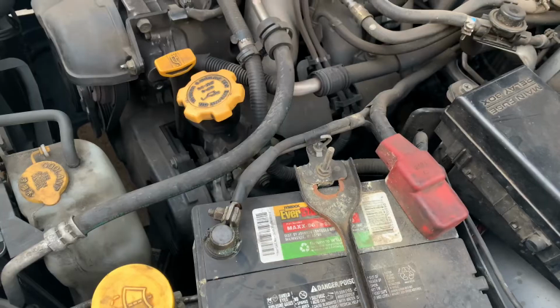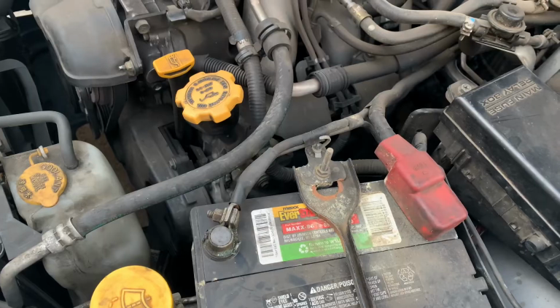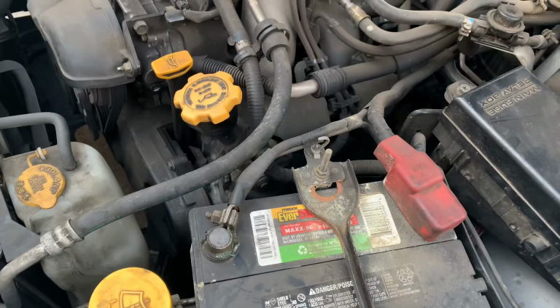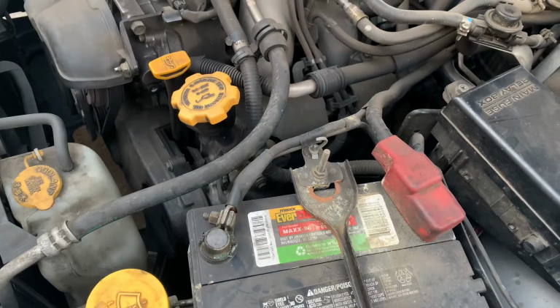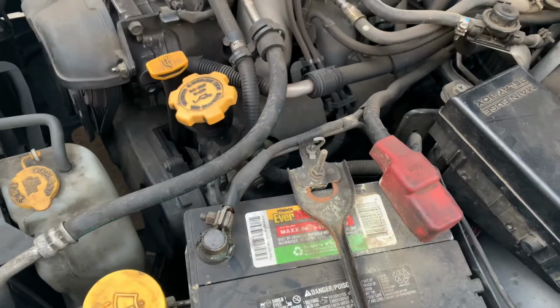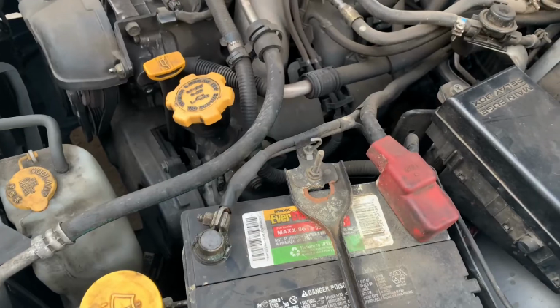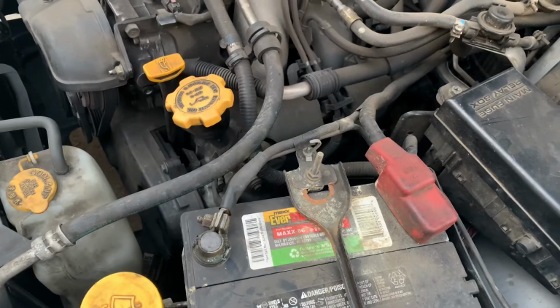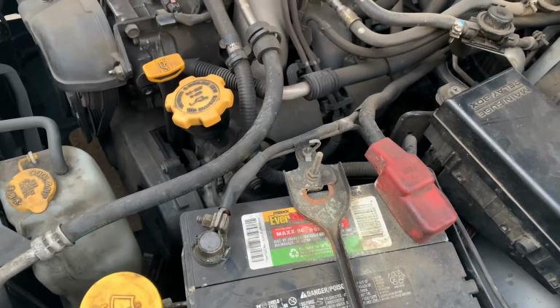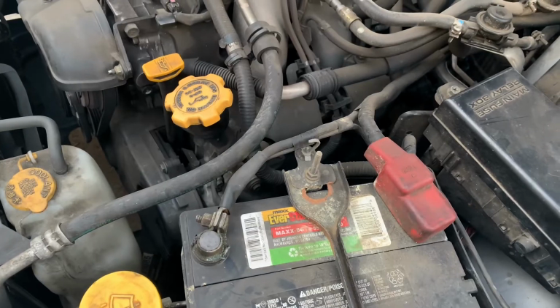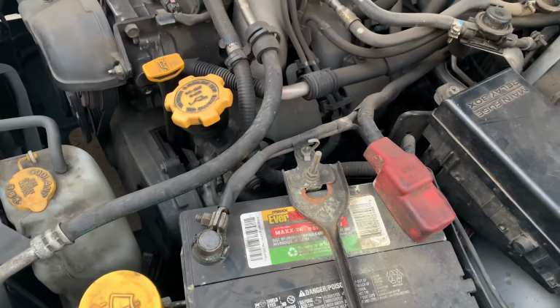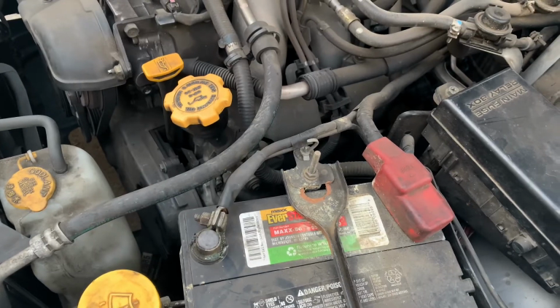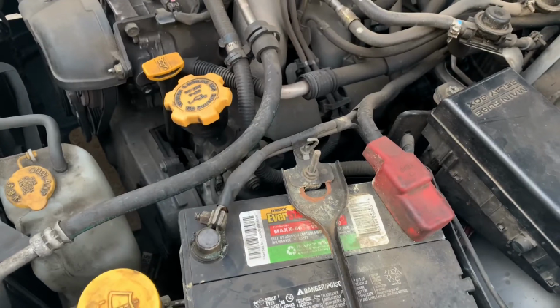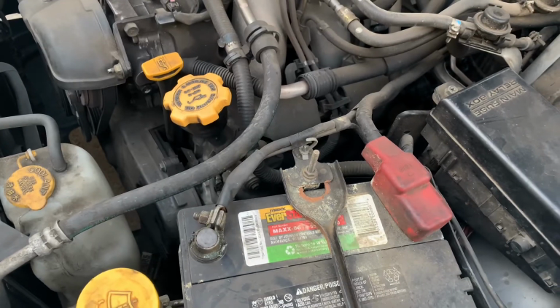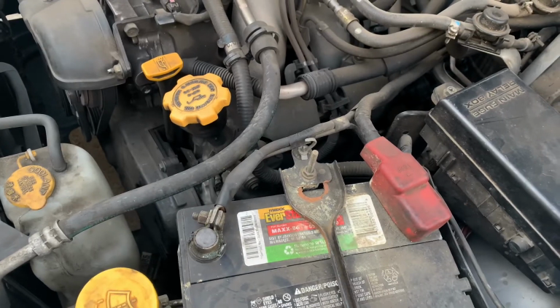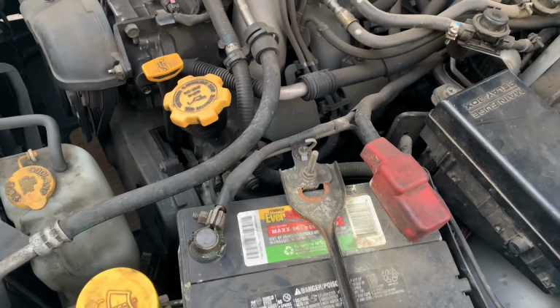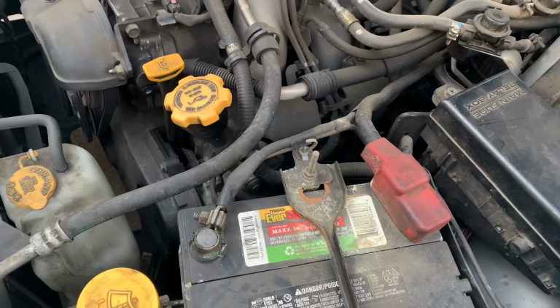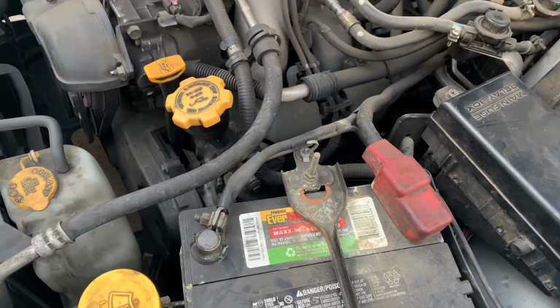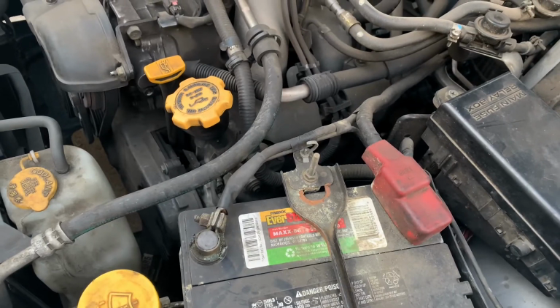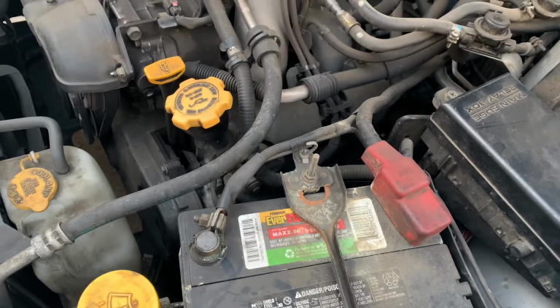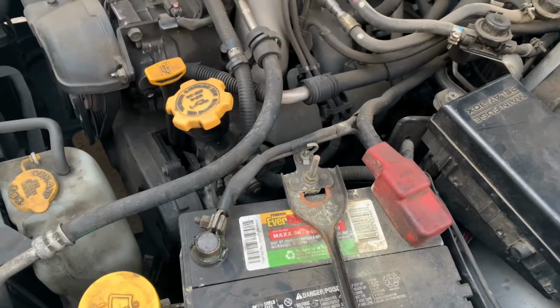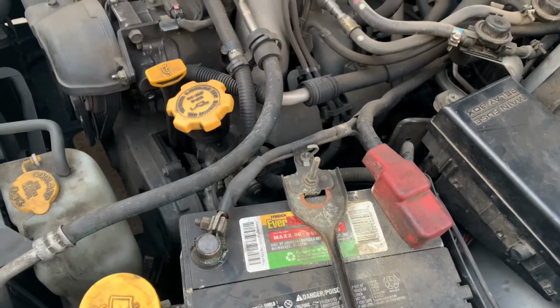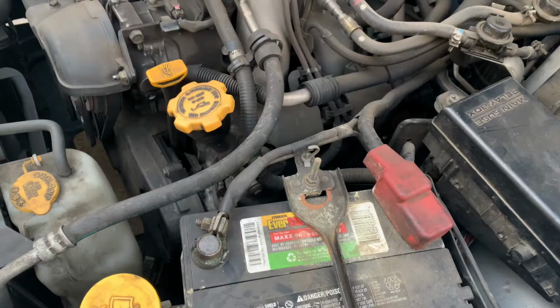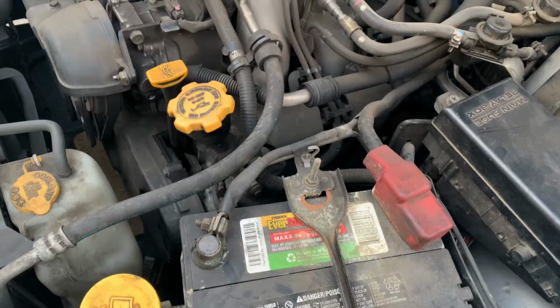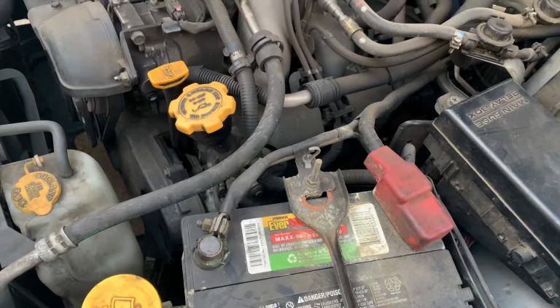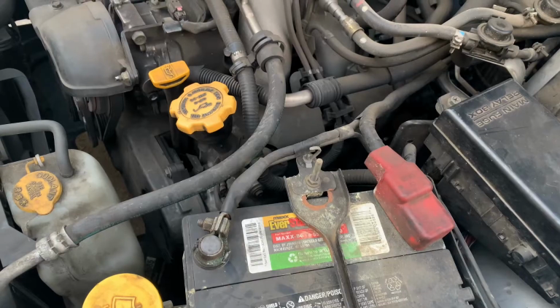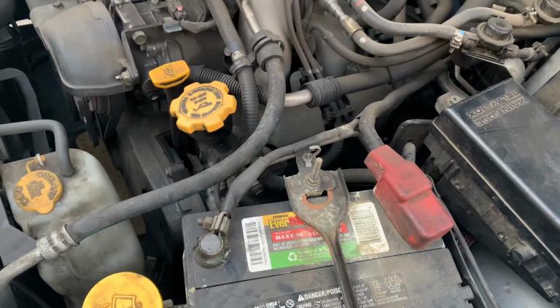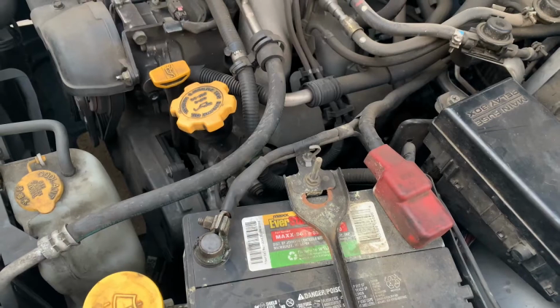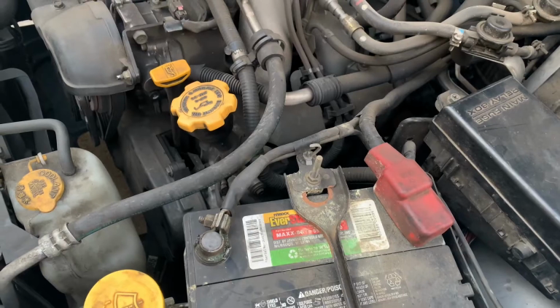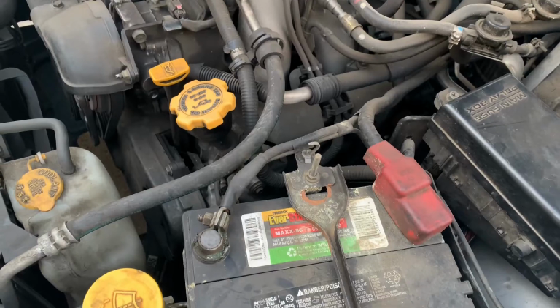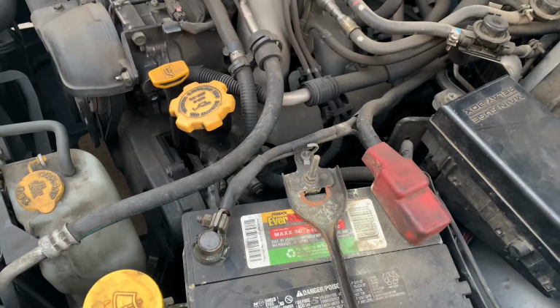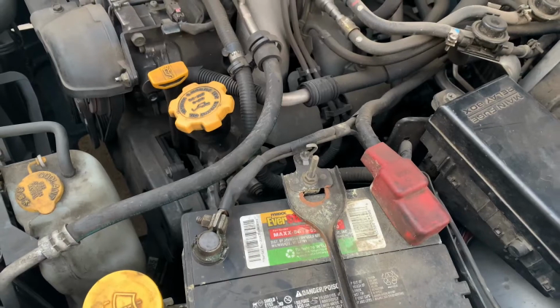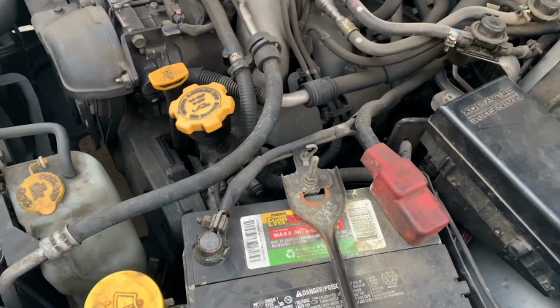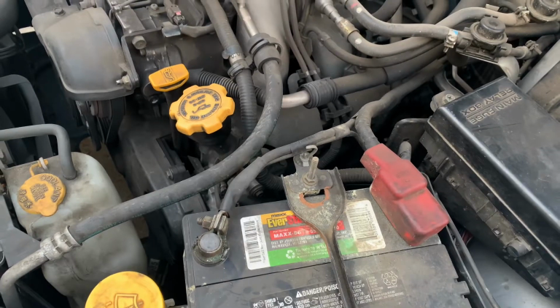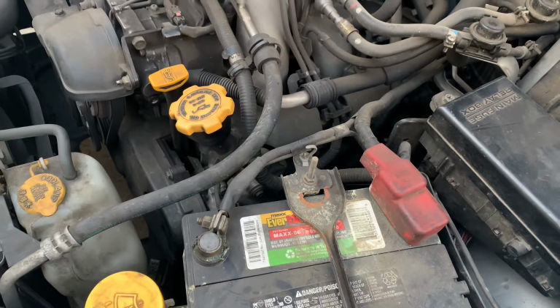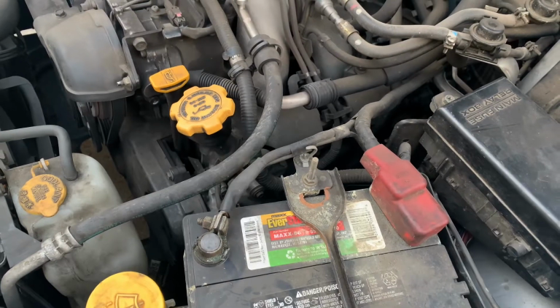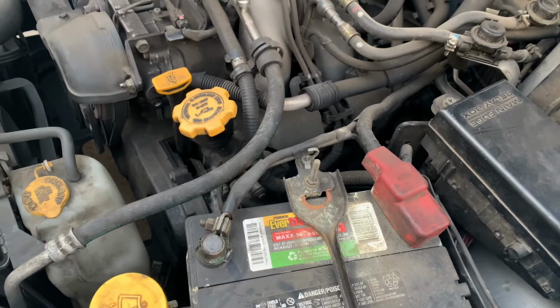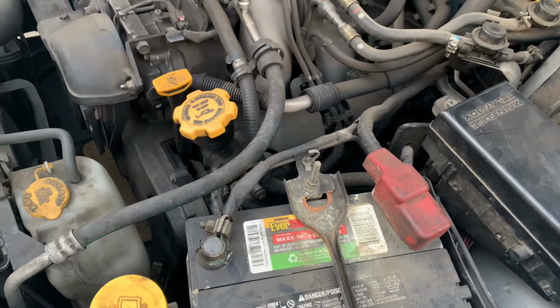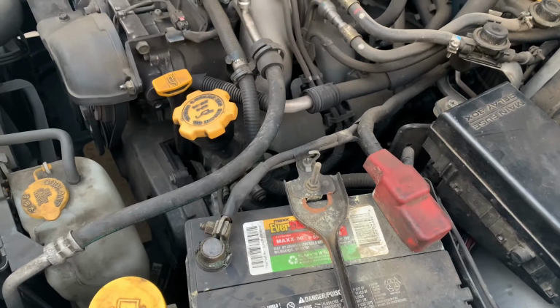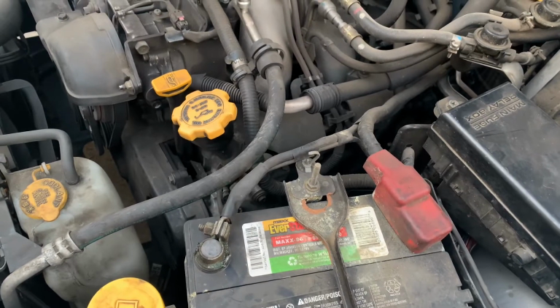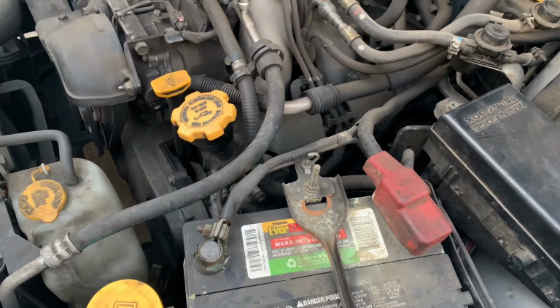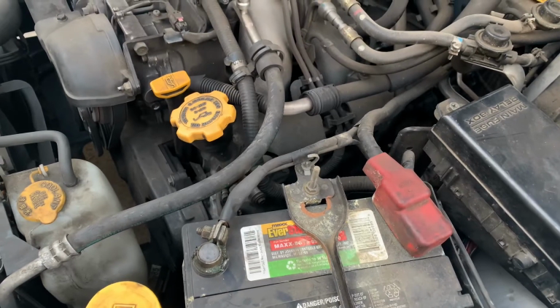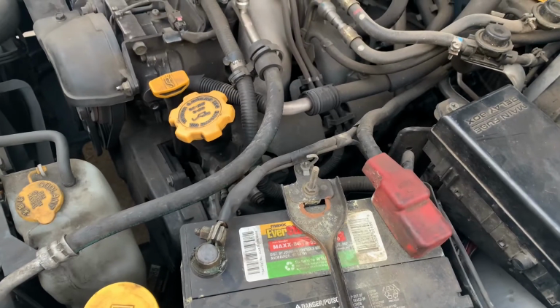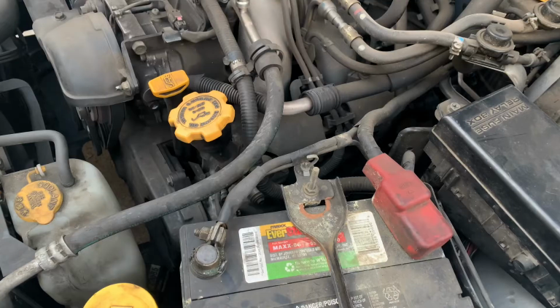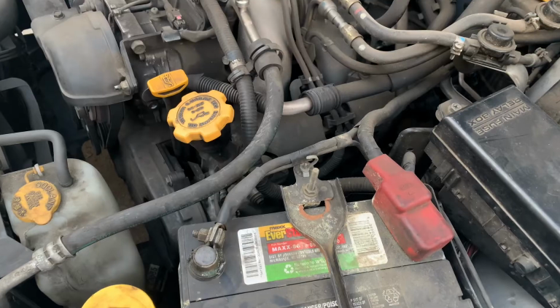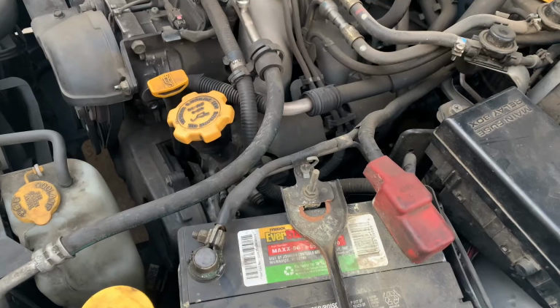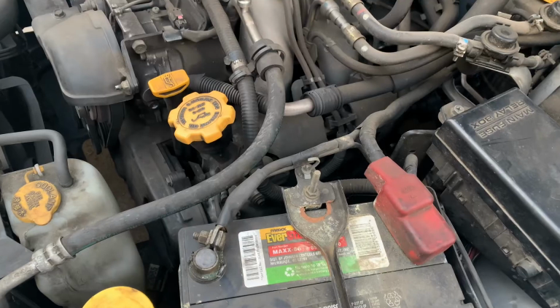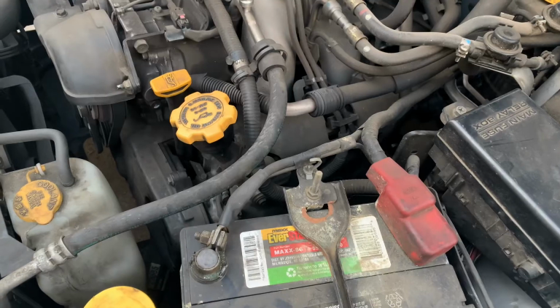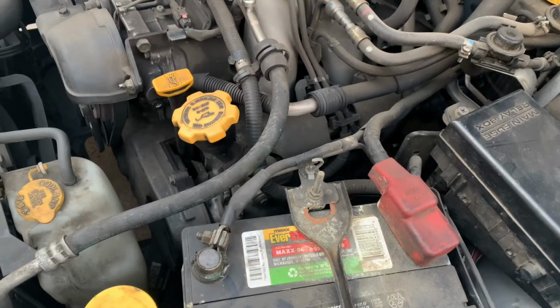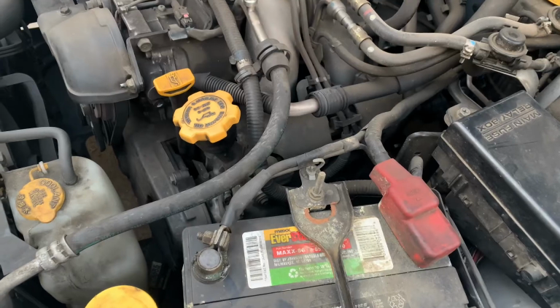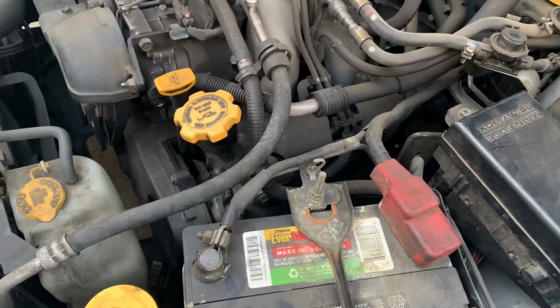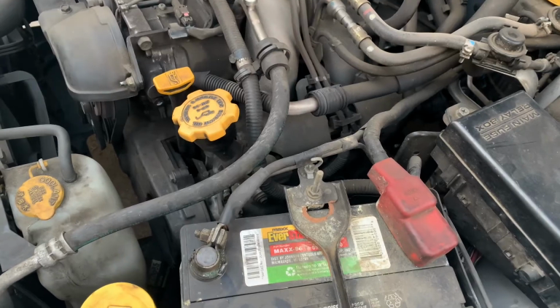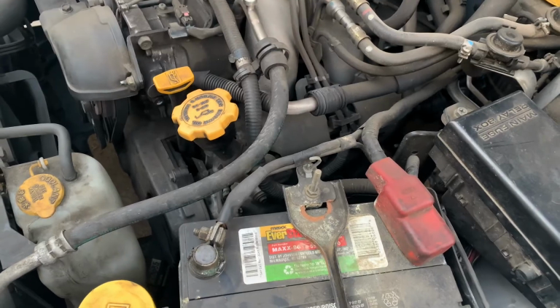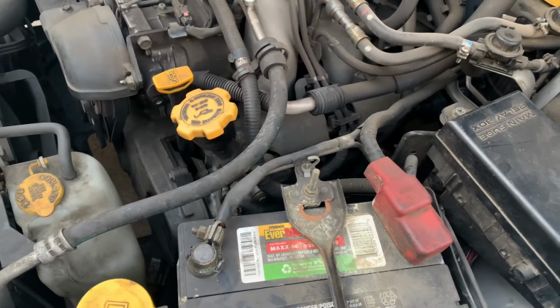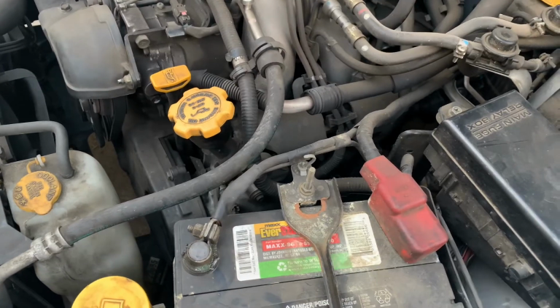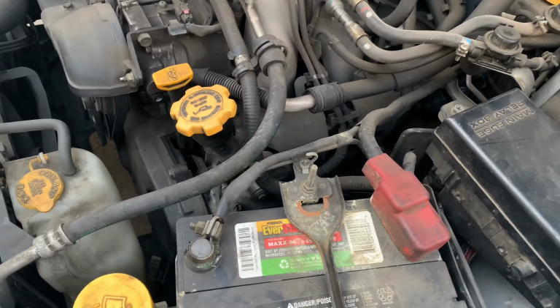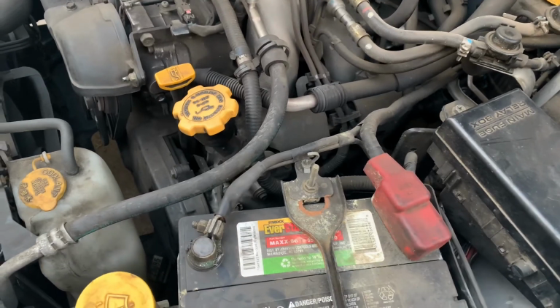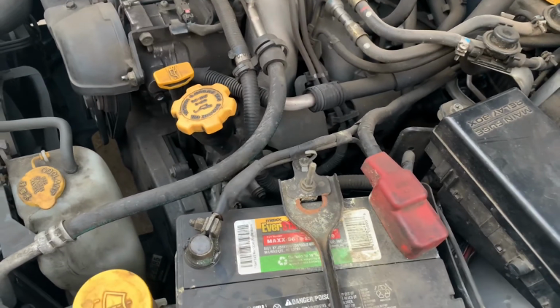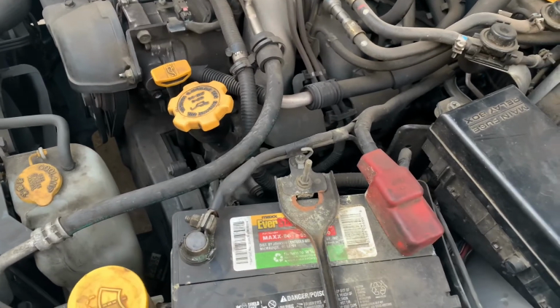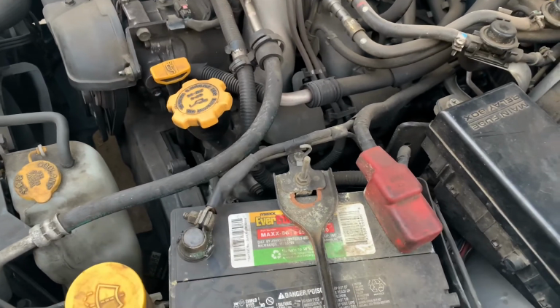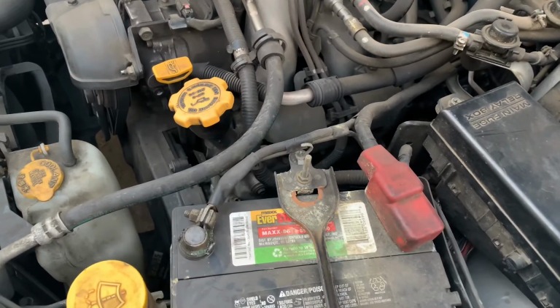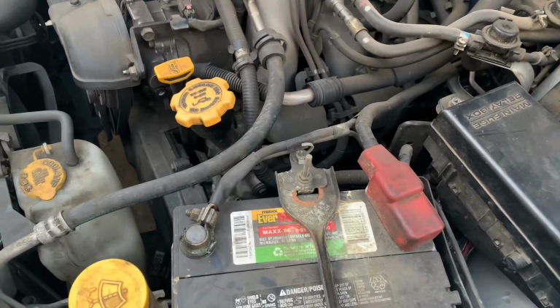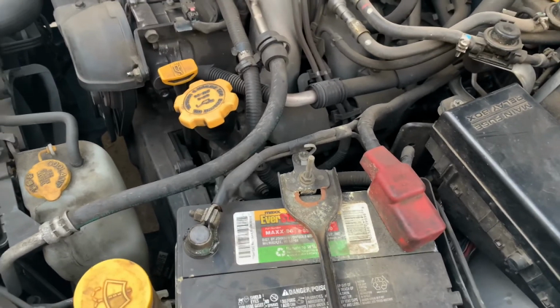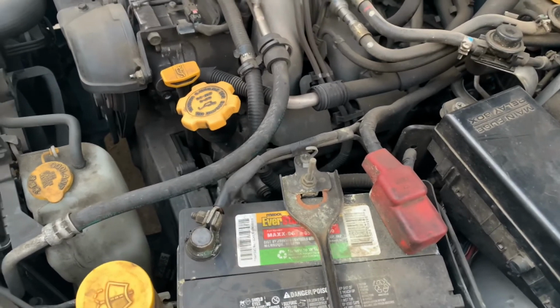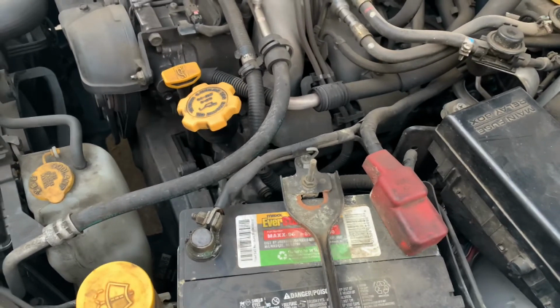The codes will come back if there's actually something wrong with your car, but sometimes it'll just glitch and the check engine light won't come back on because it was just a one-time thing.